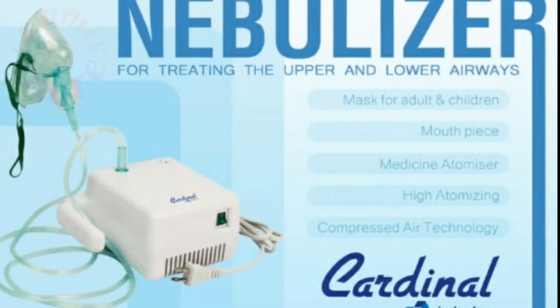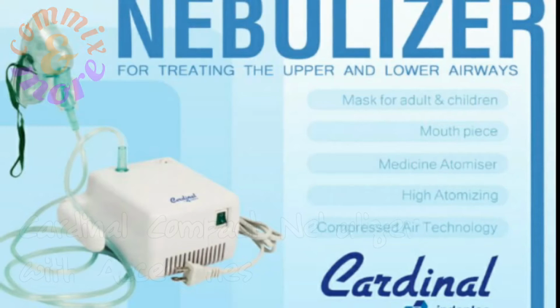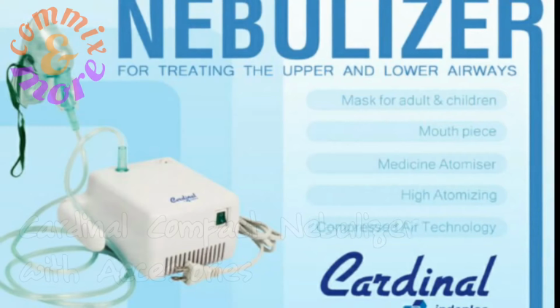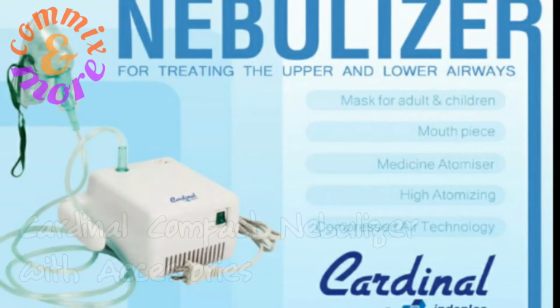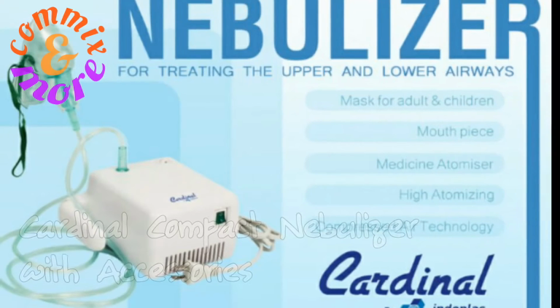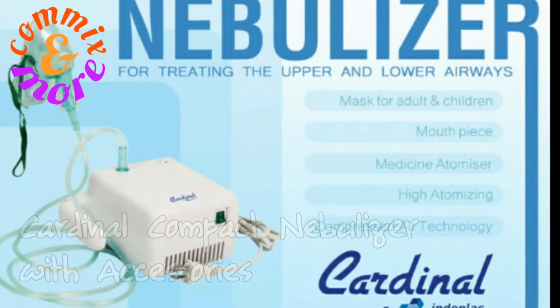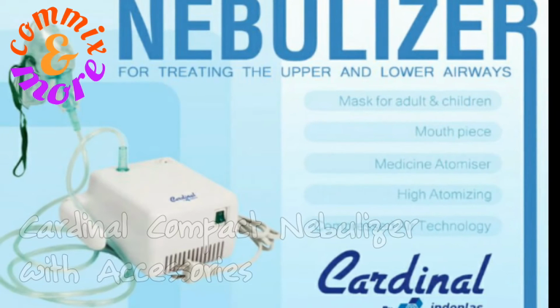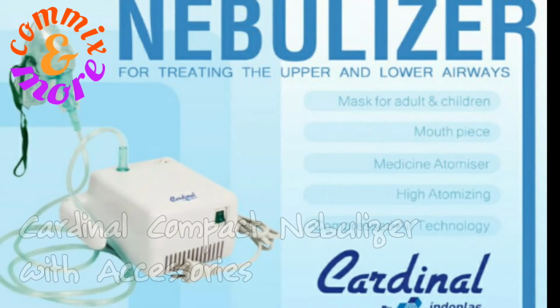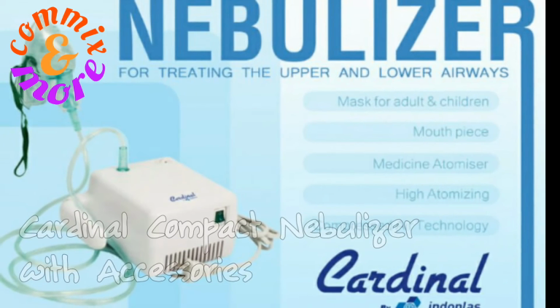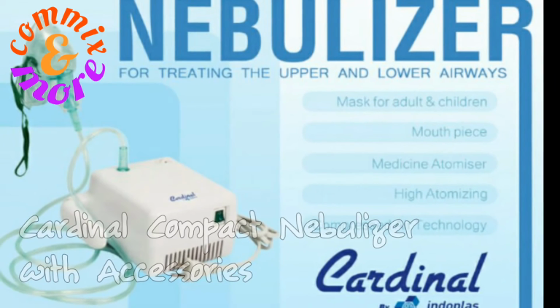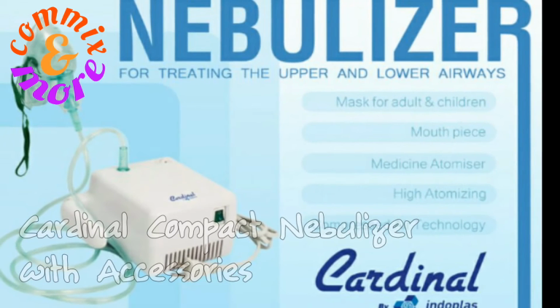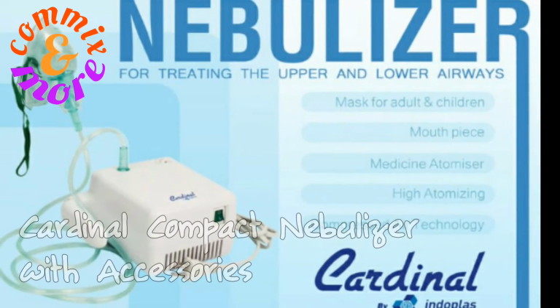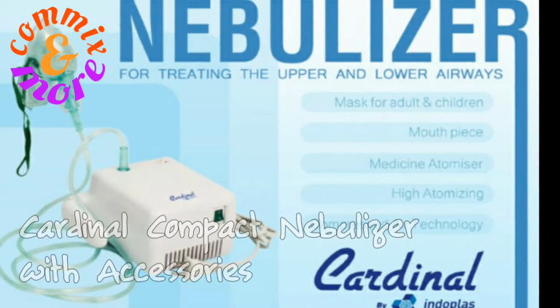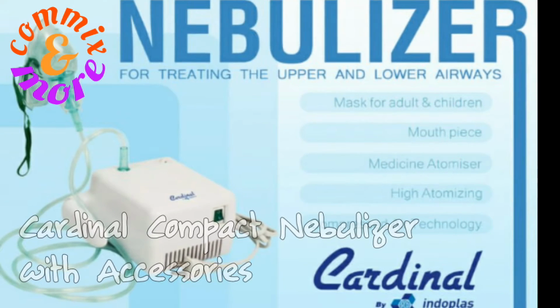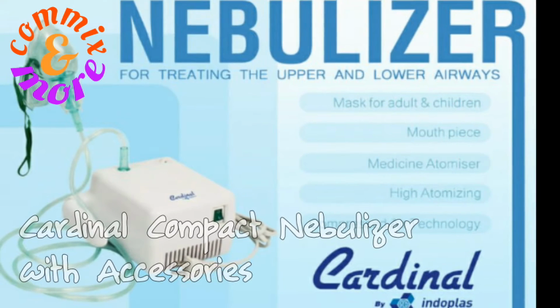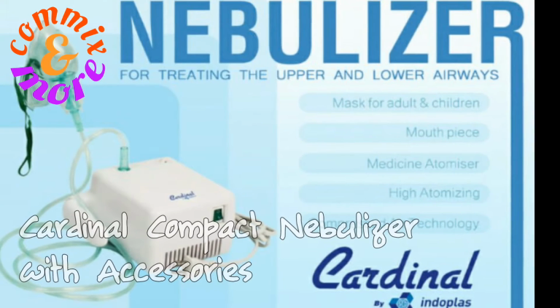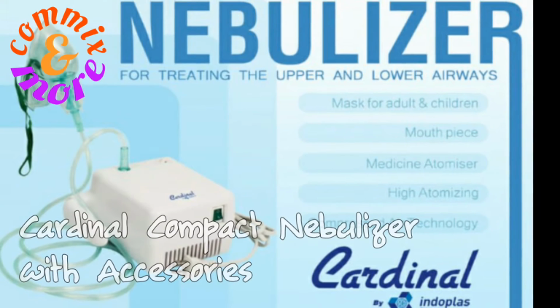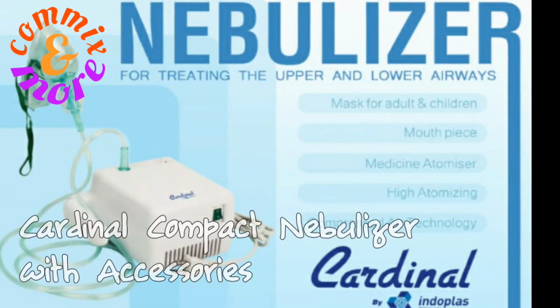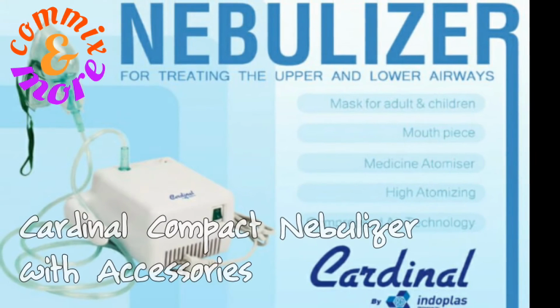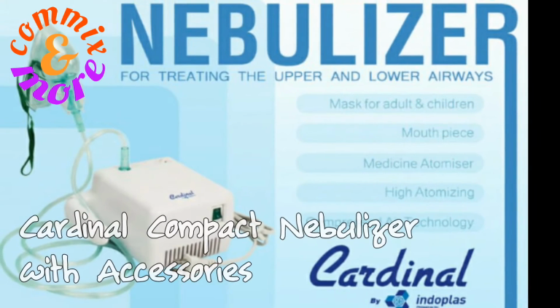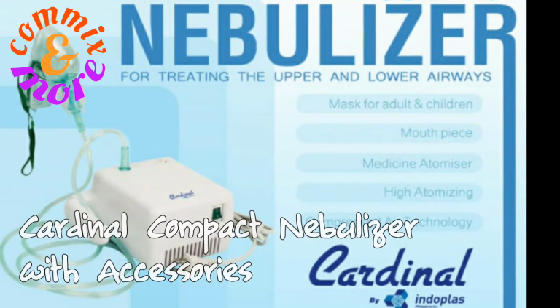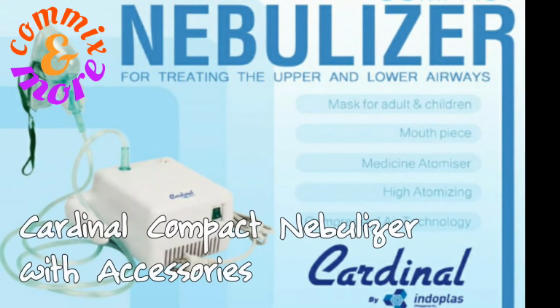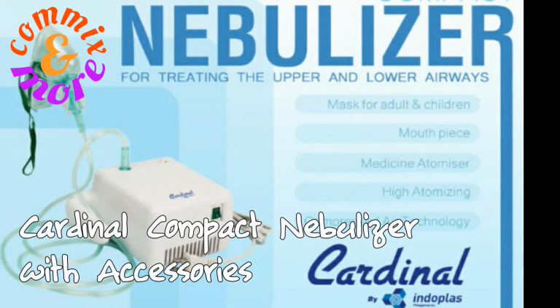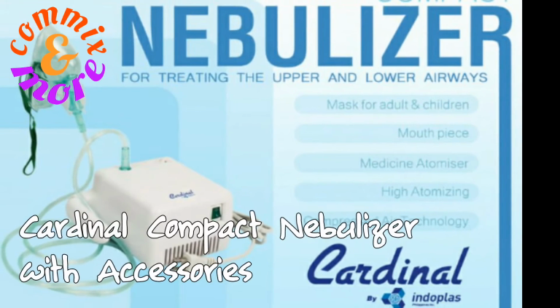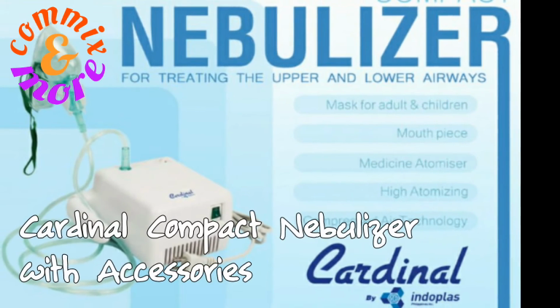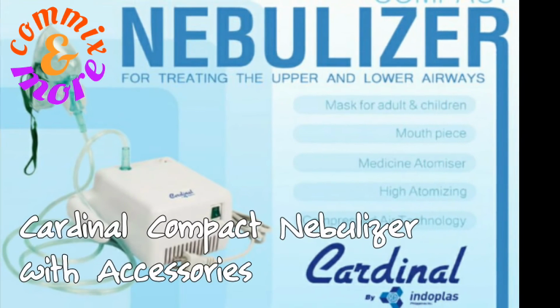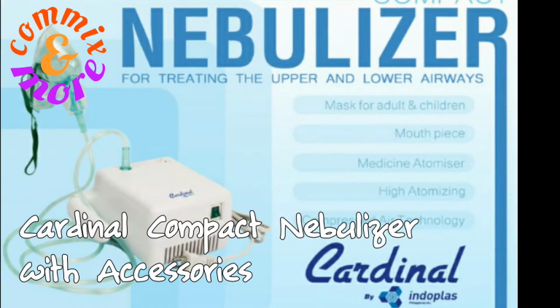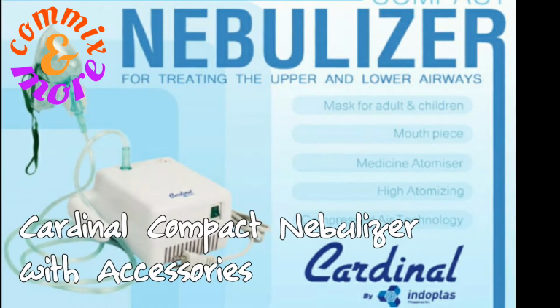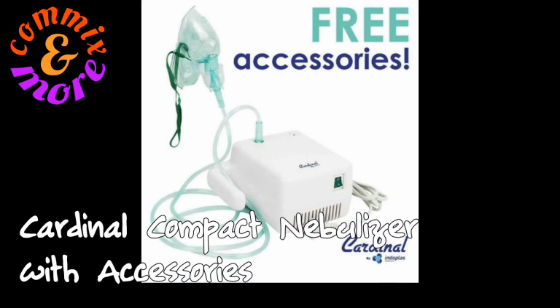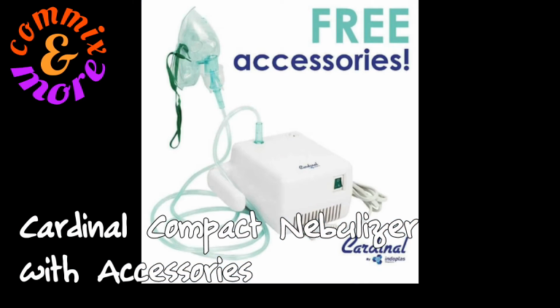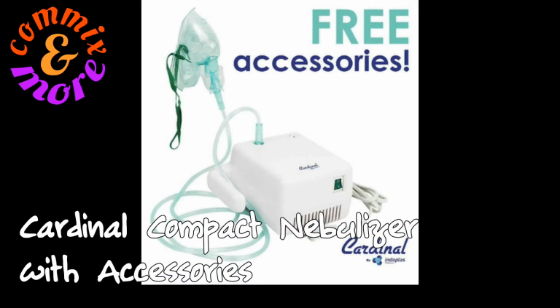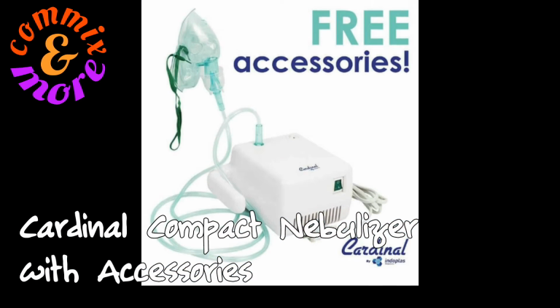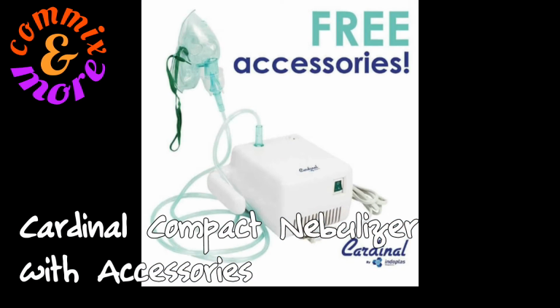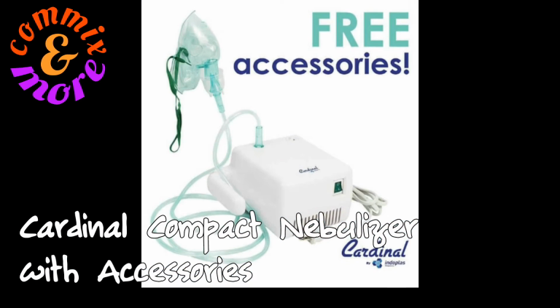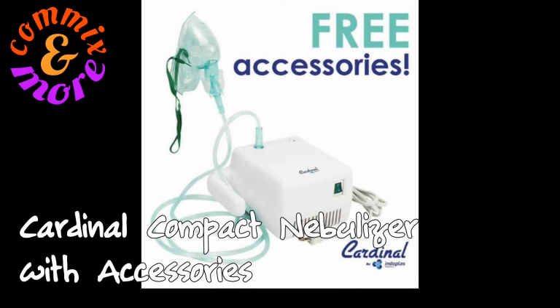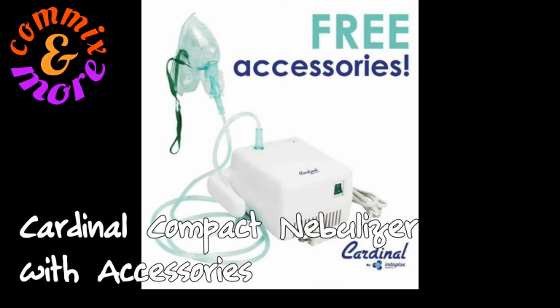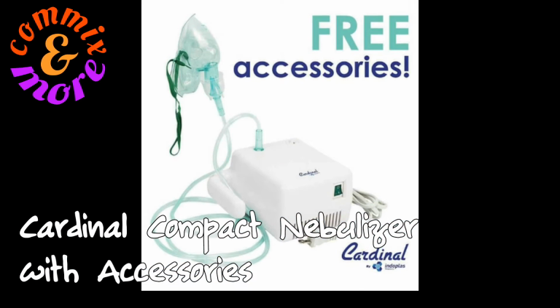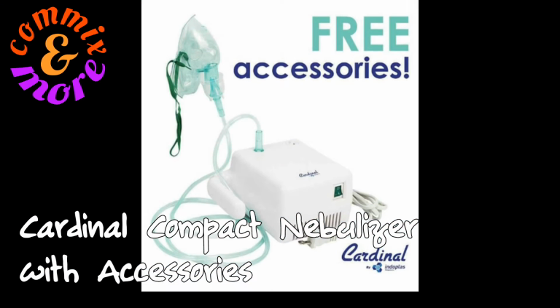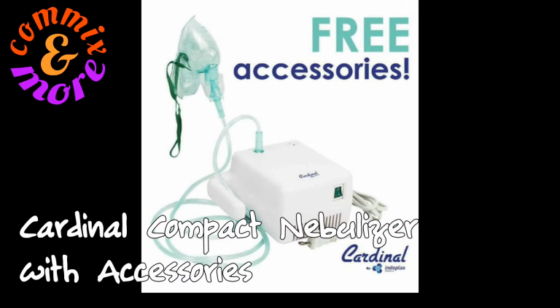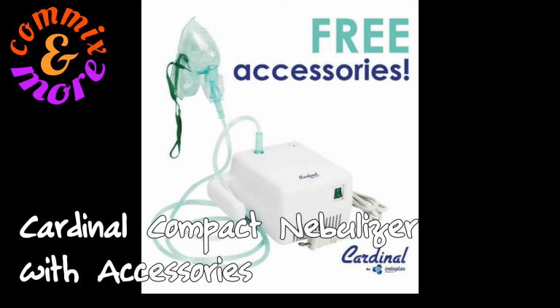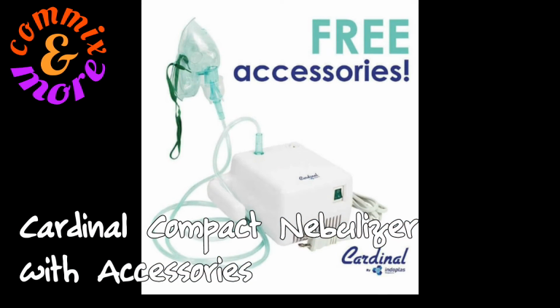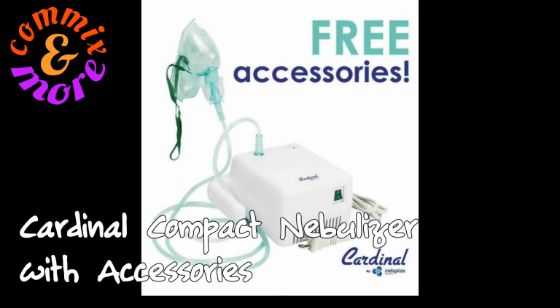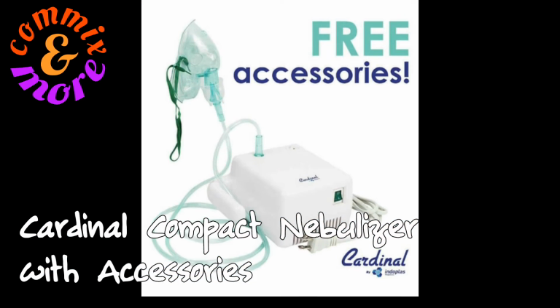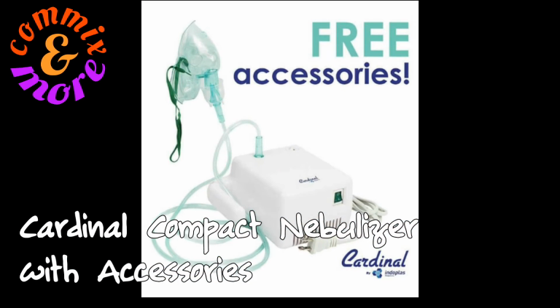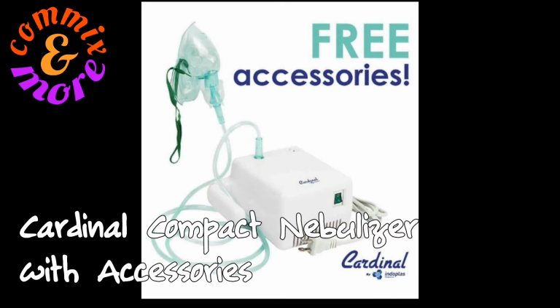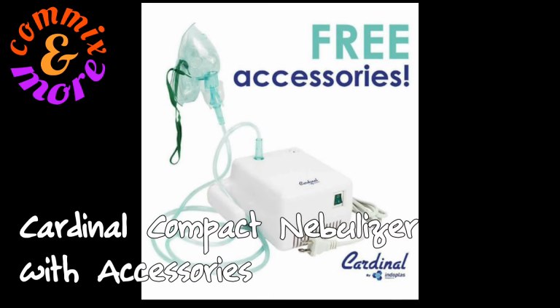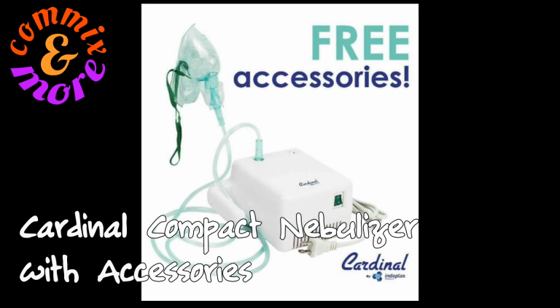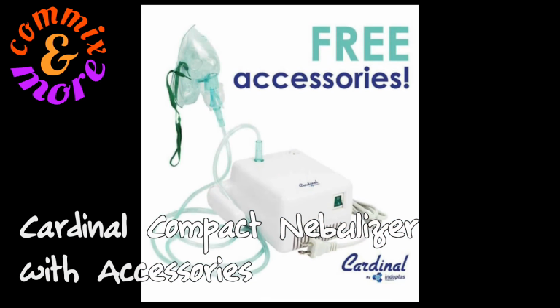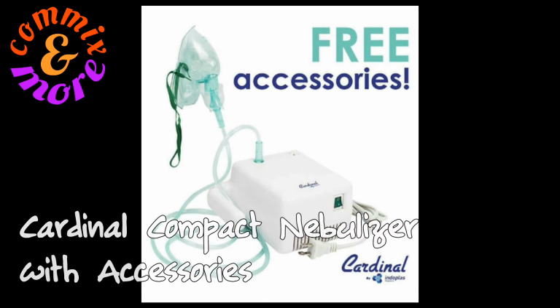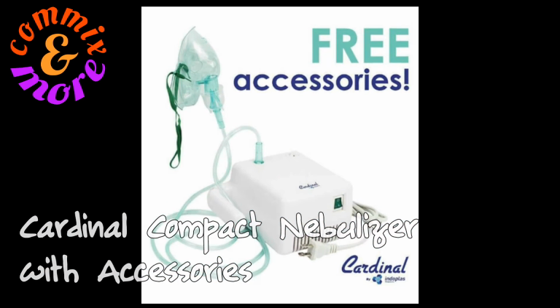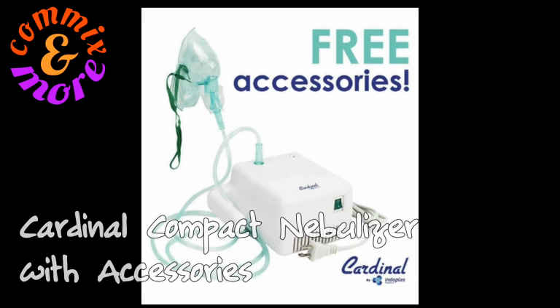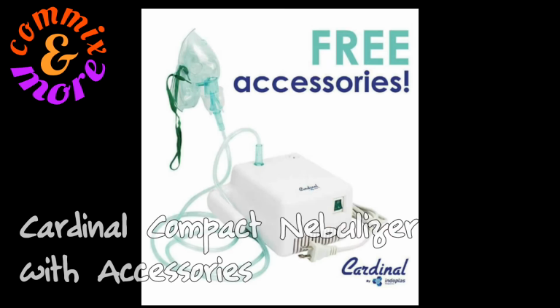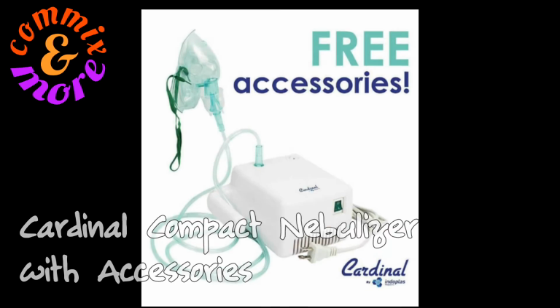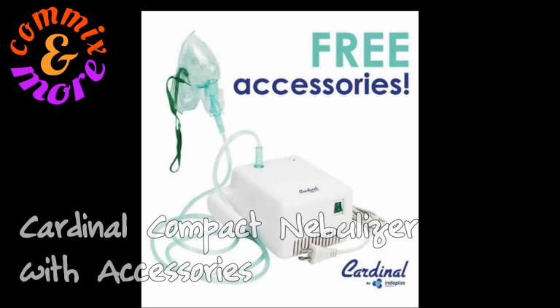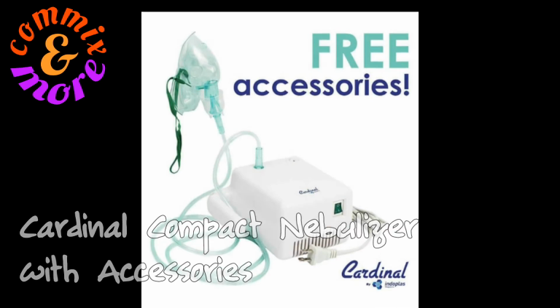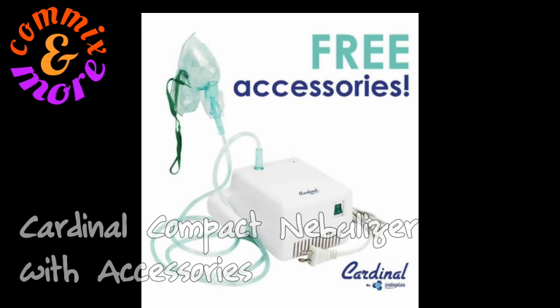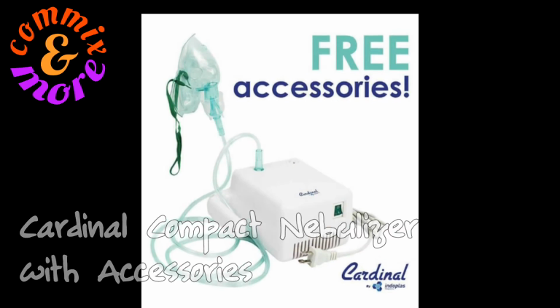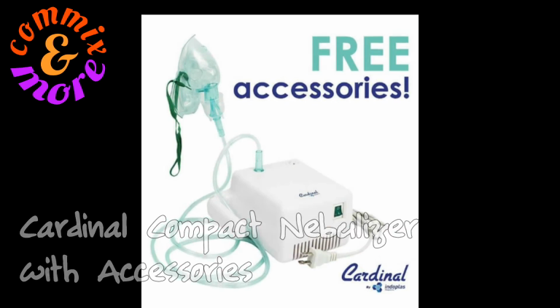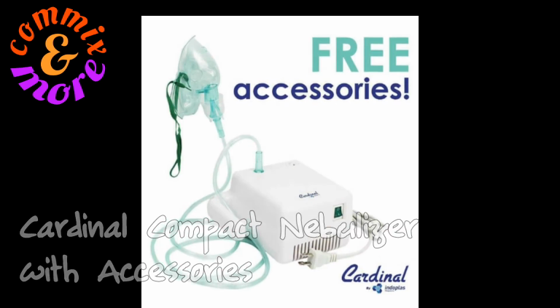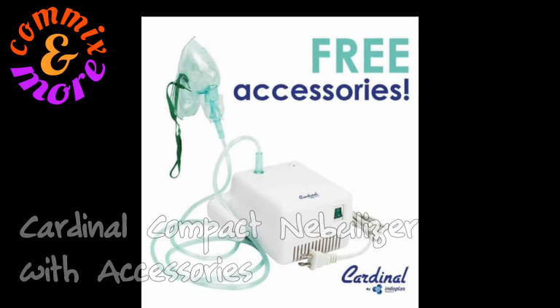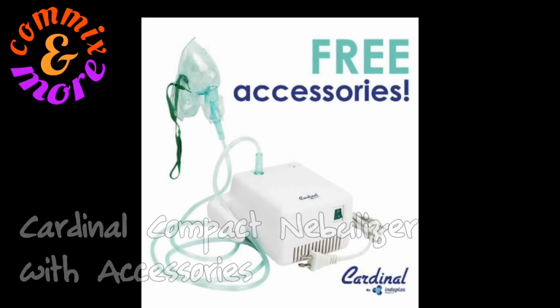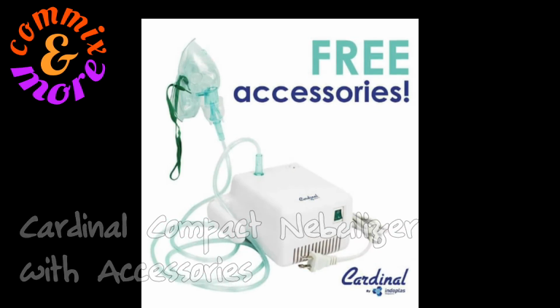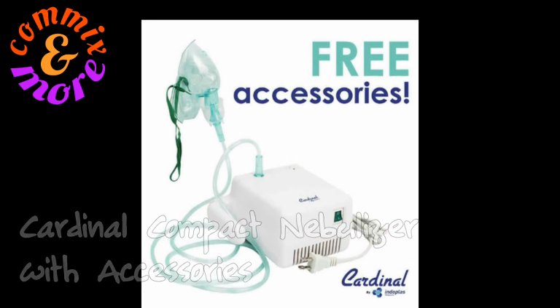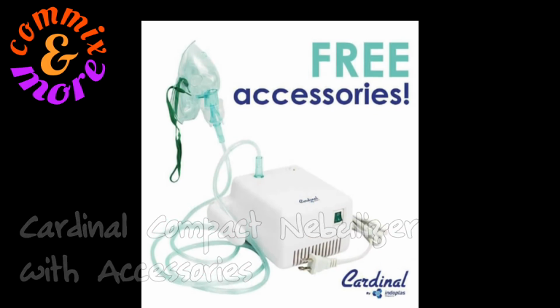In this Comics and More video, we are going to unbox and see the contents of the compact nebulizer by Indoplast, sold in Lazada.